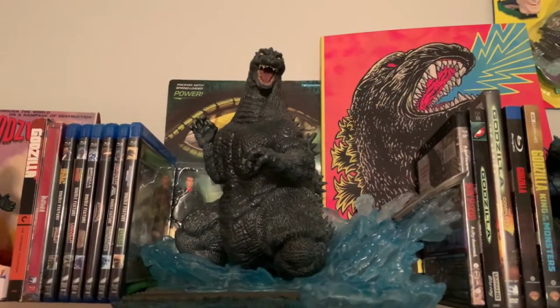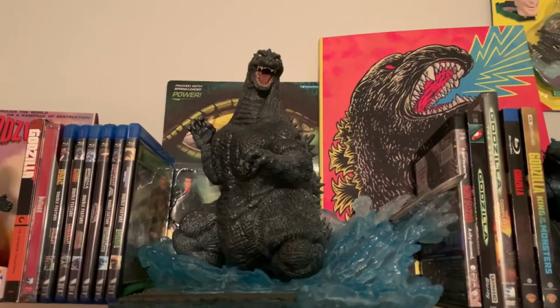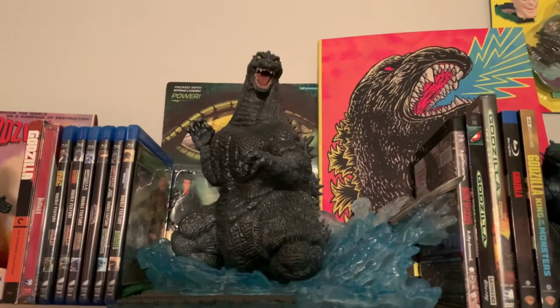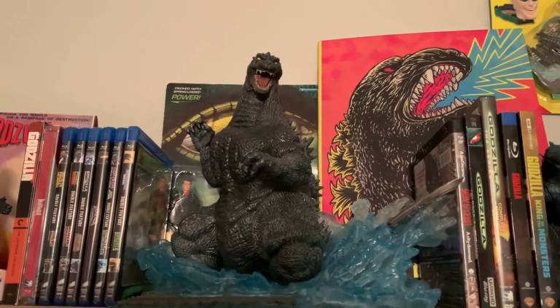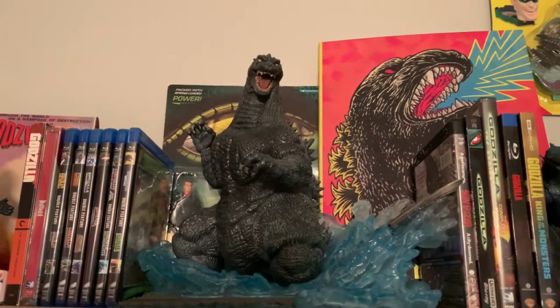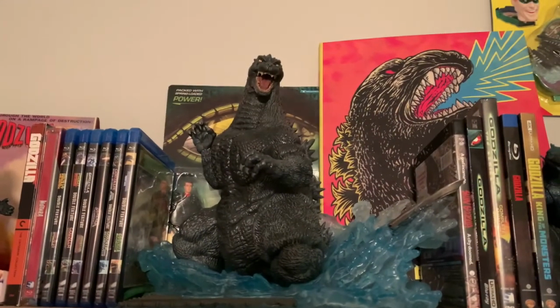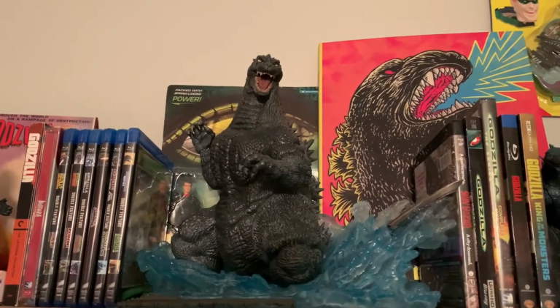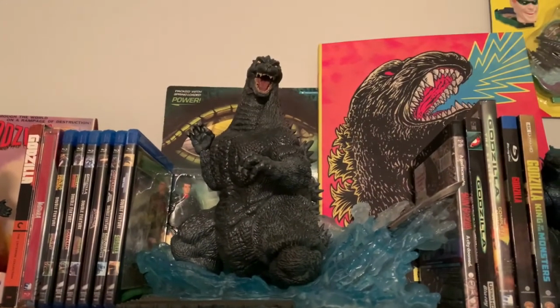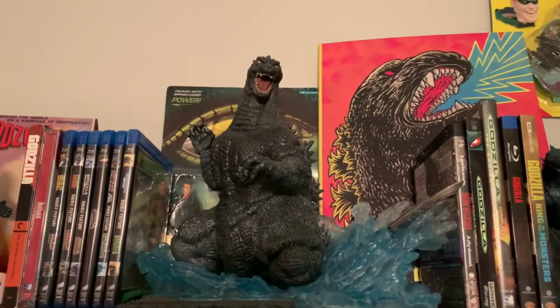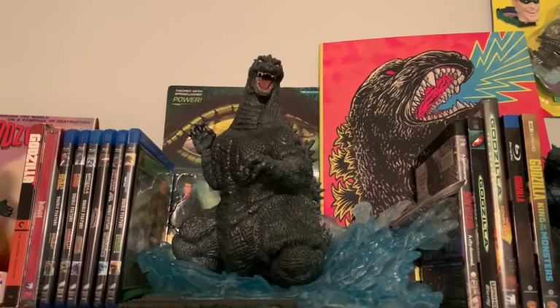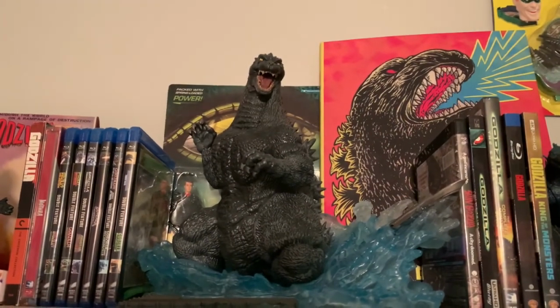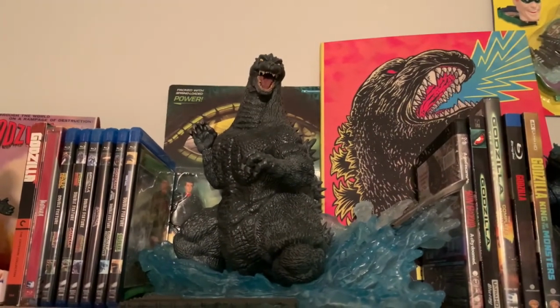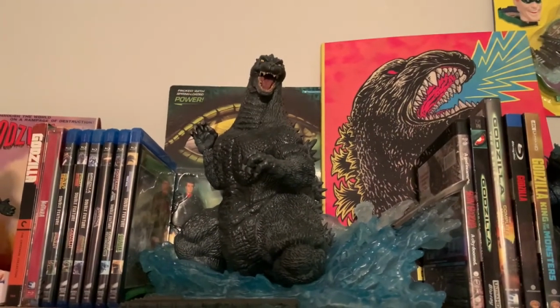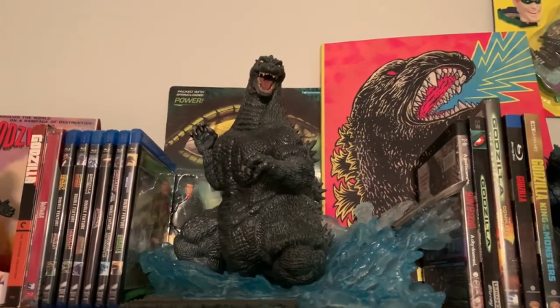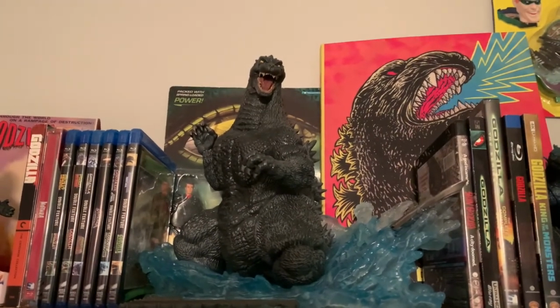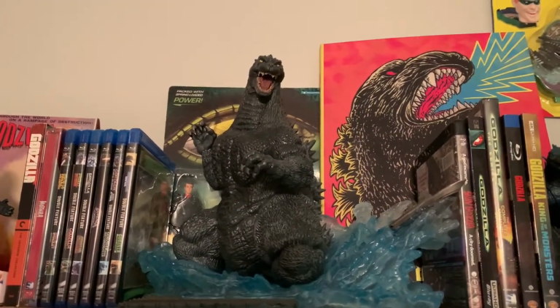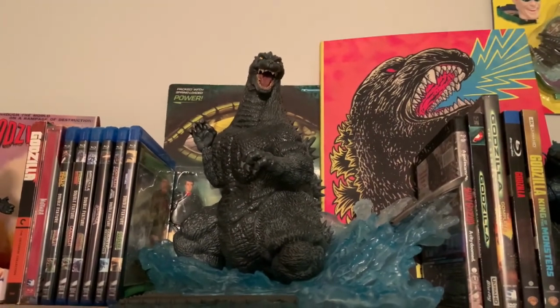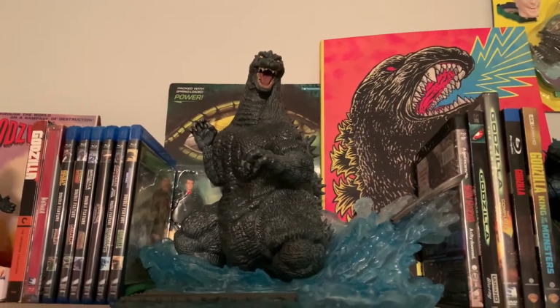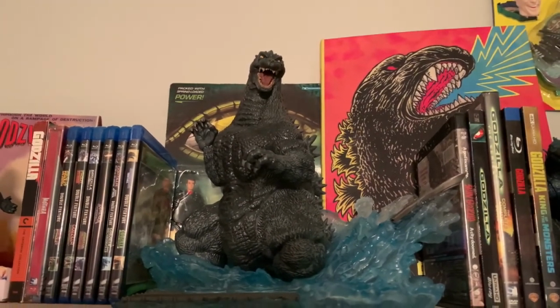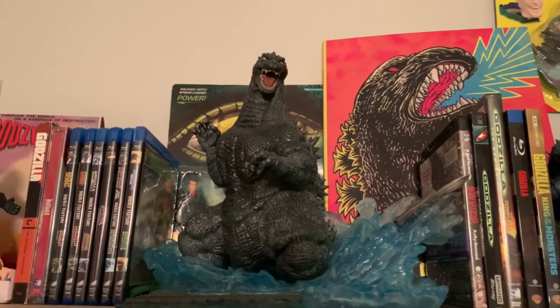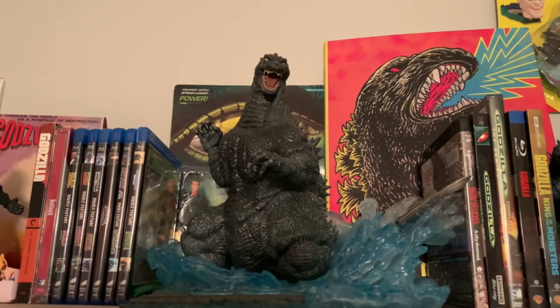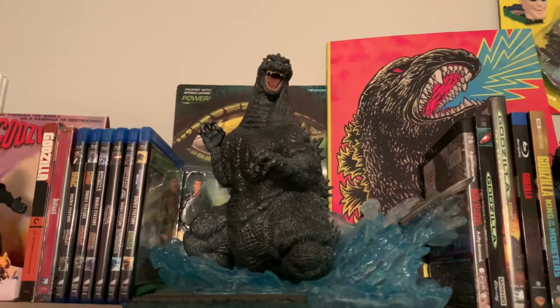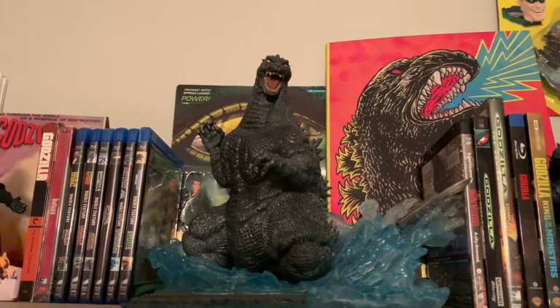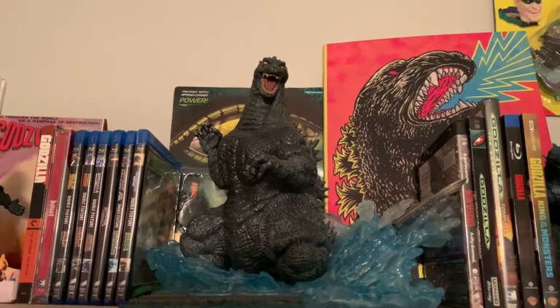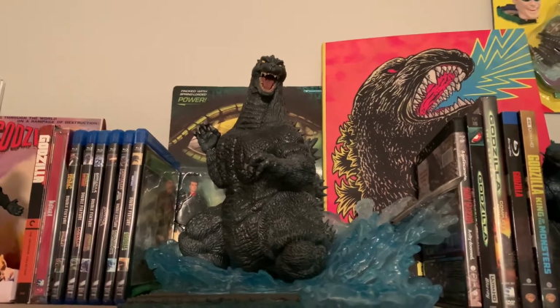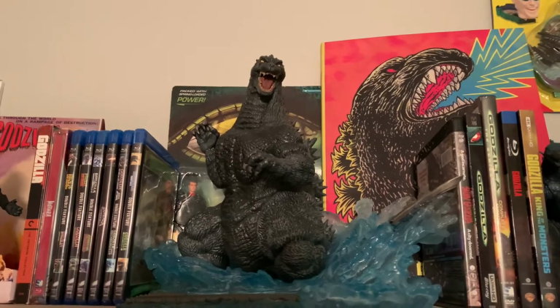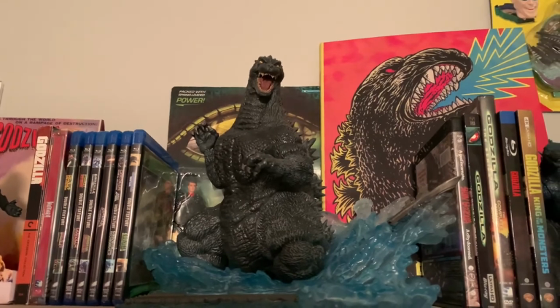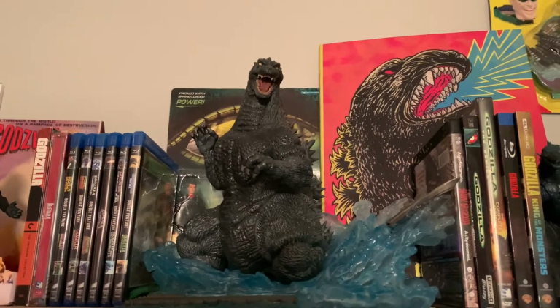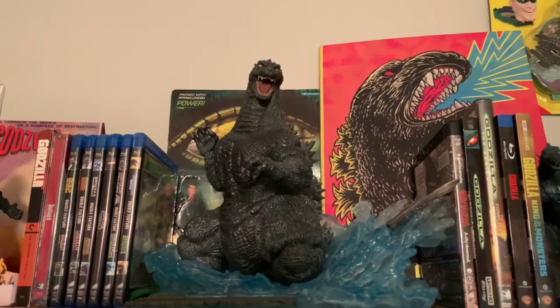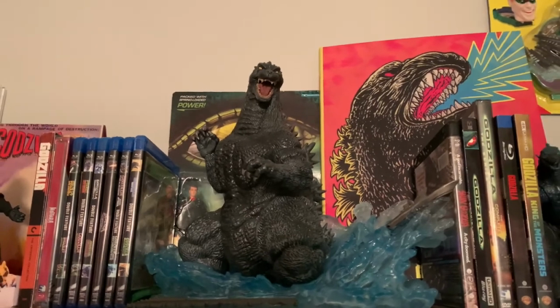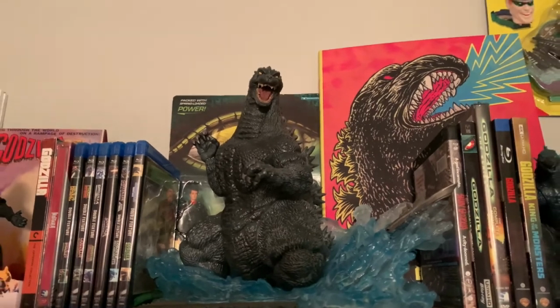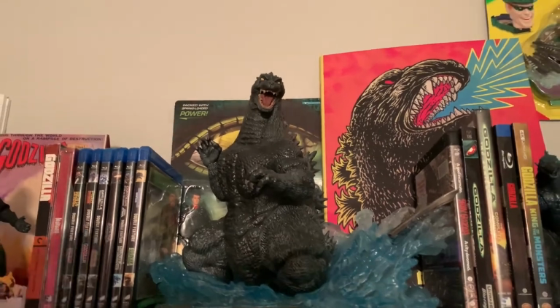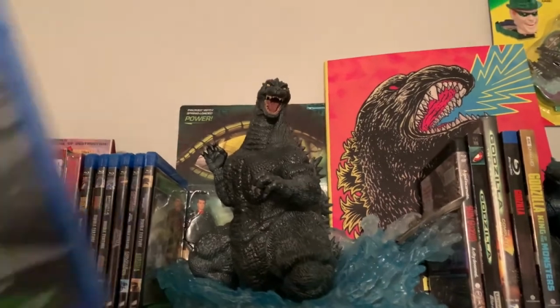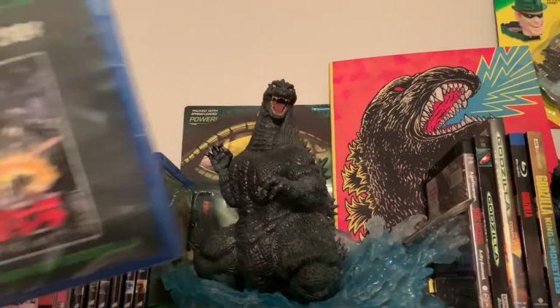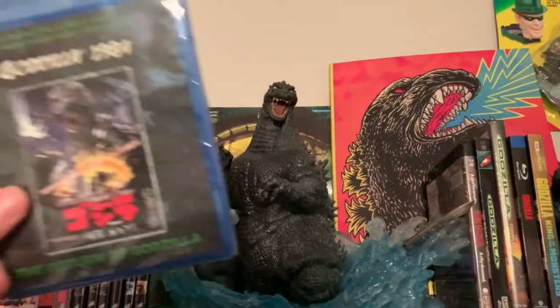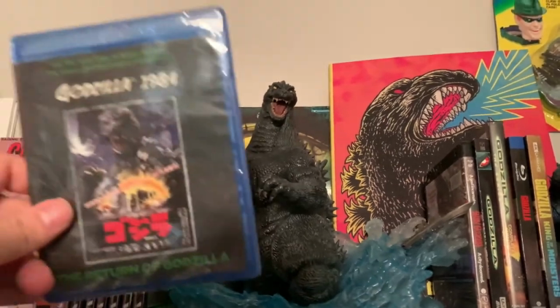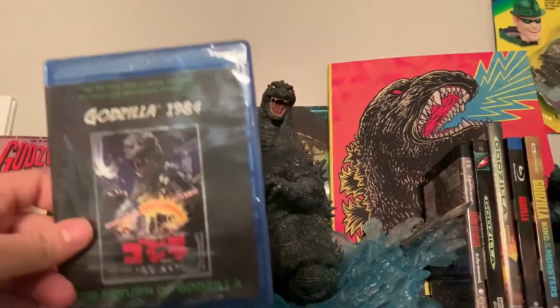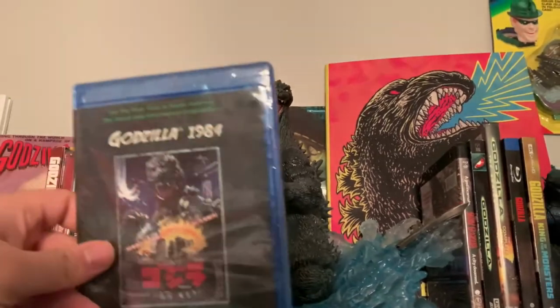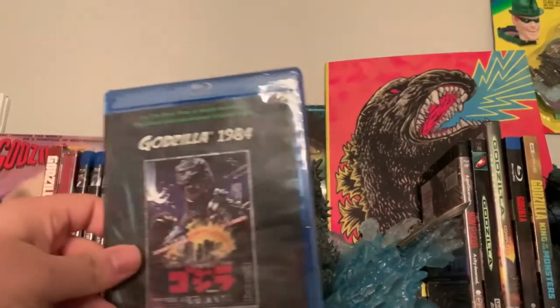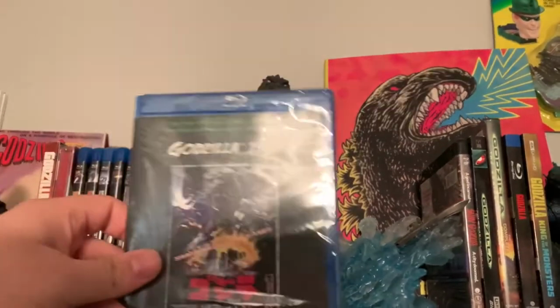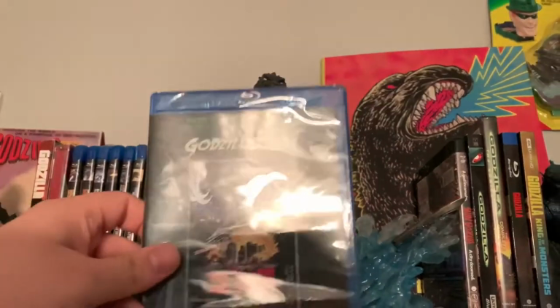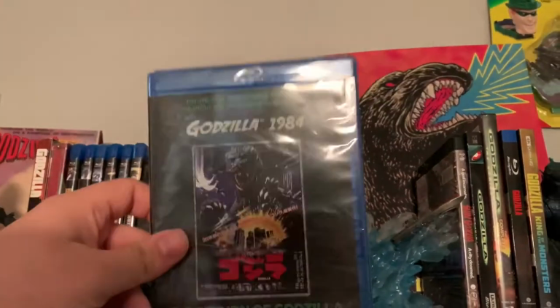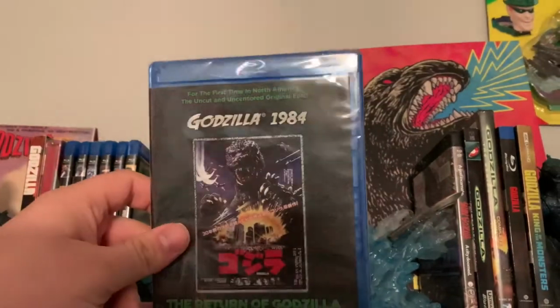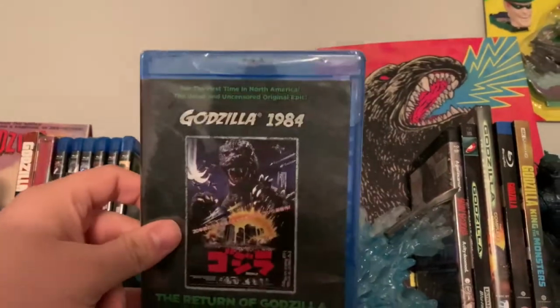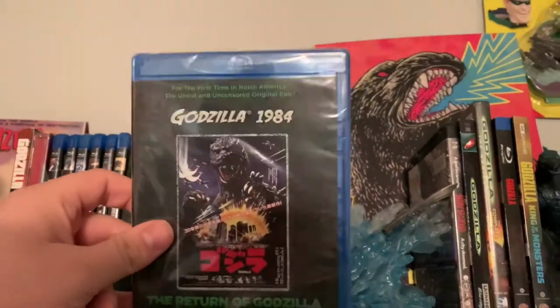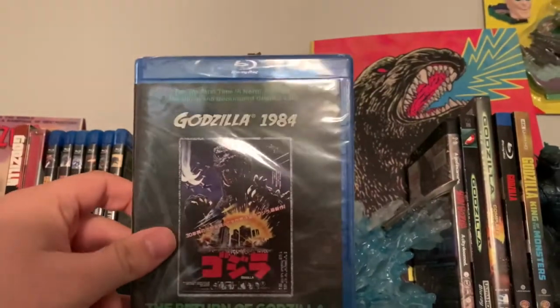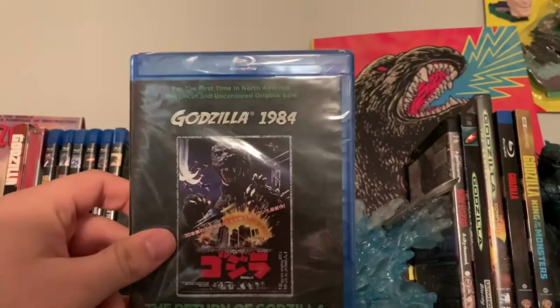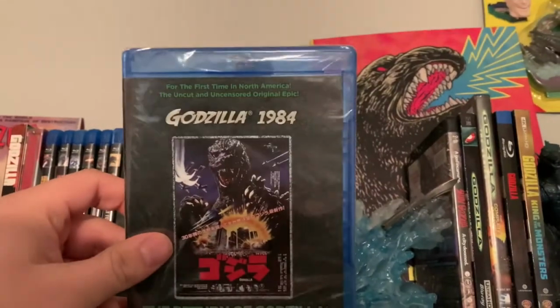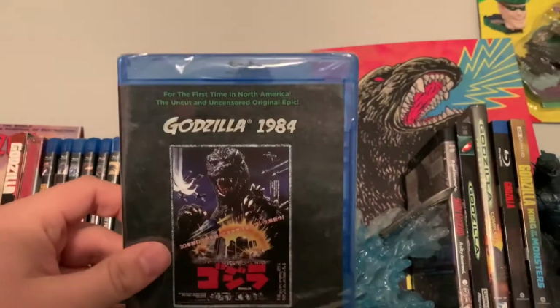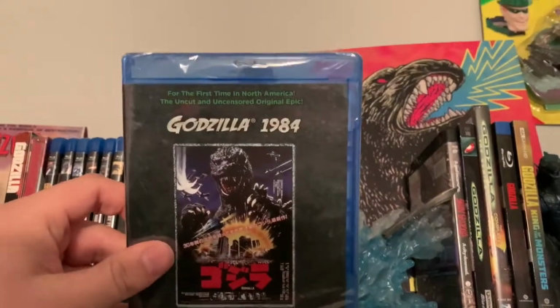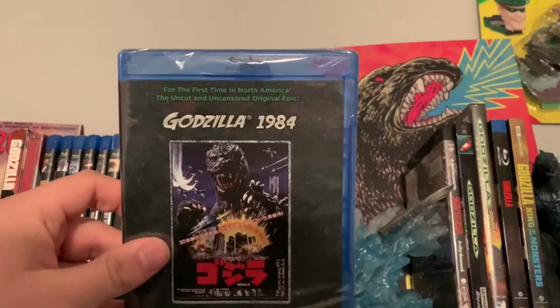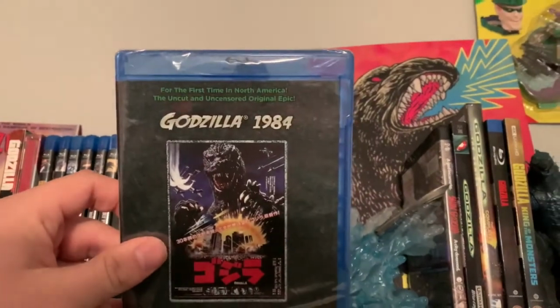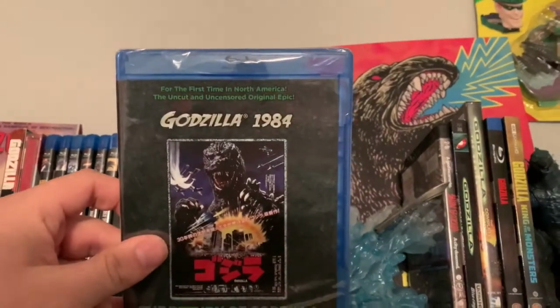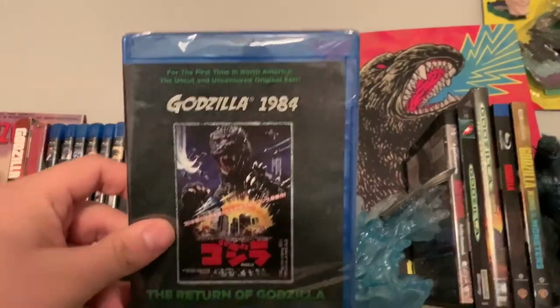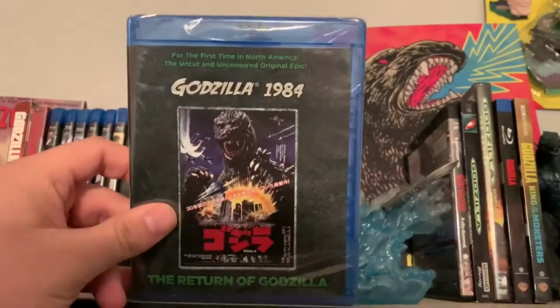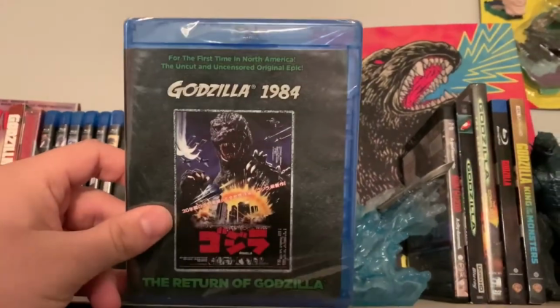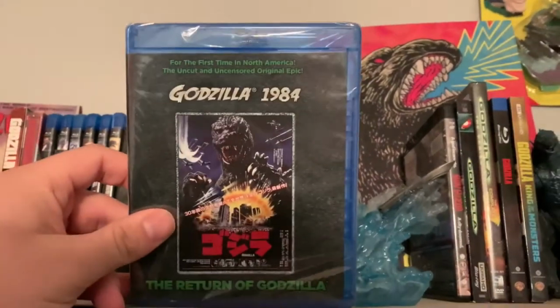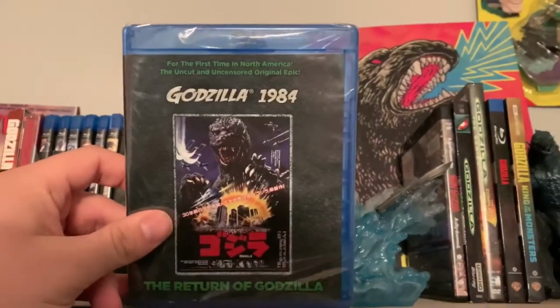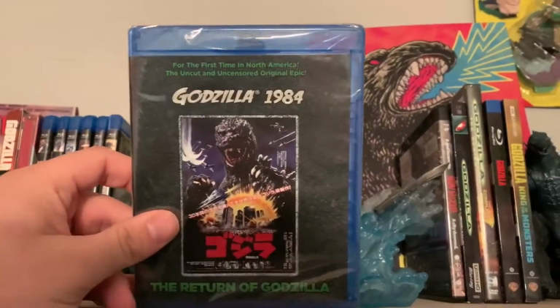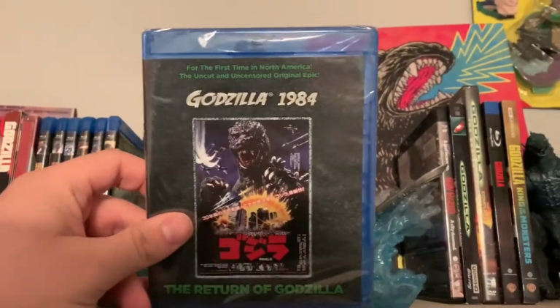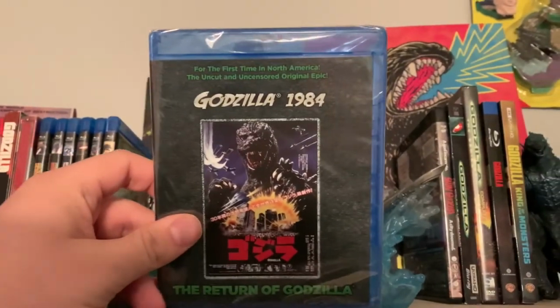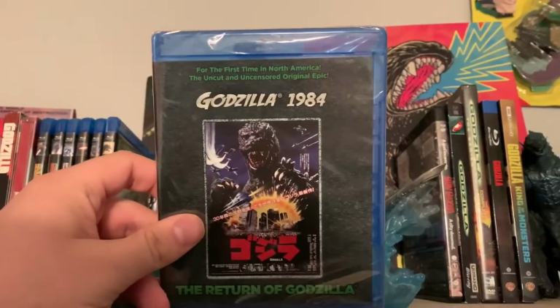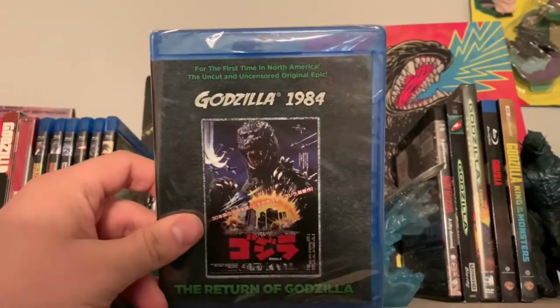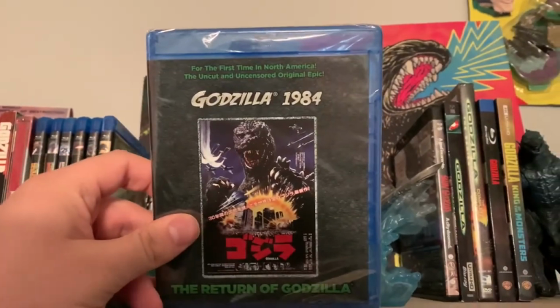Hey guys, Cody here with another video. Today I'm going to be doing an unboxing of the last Godzilla movie that I needed to add to this collection.